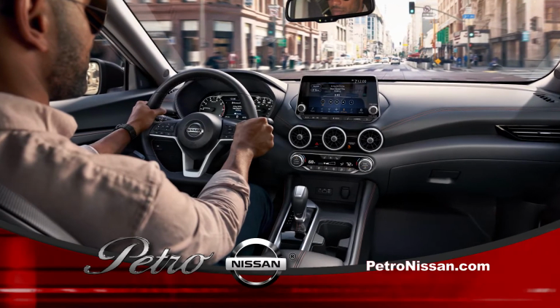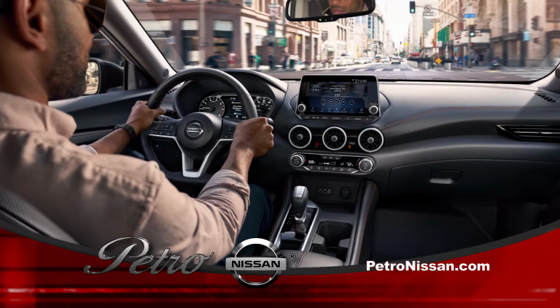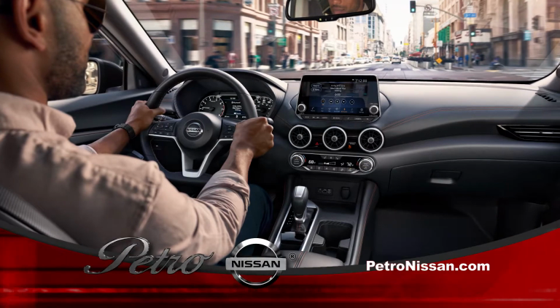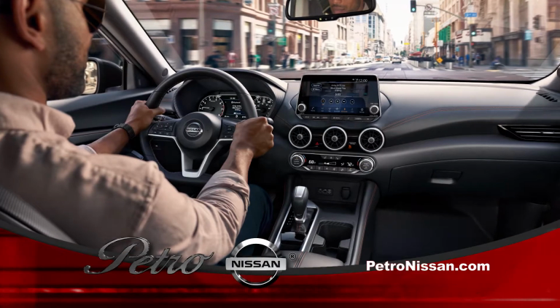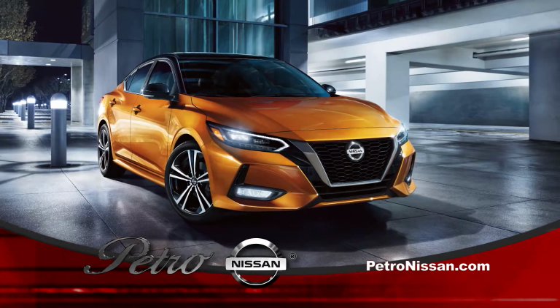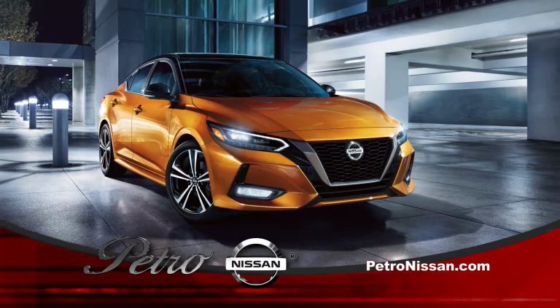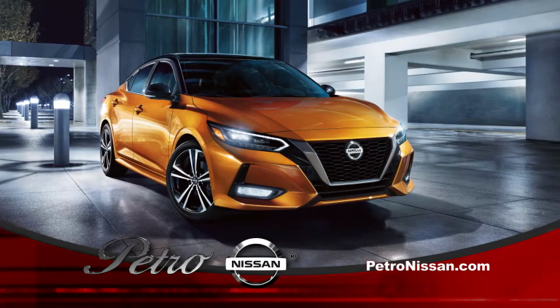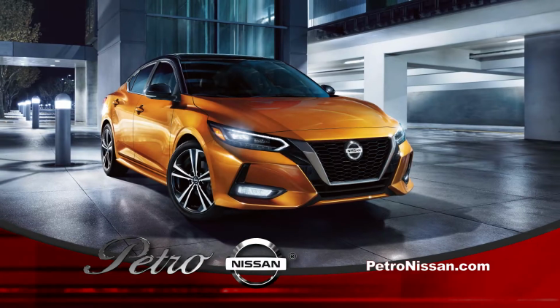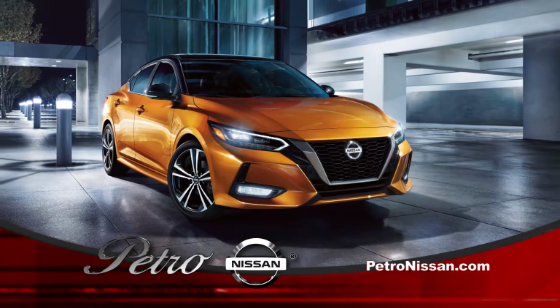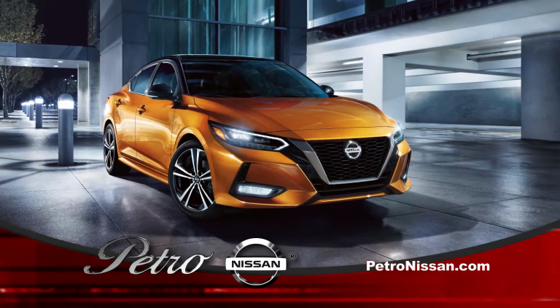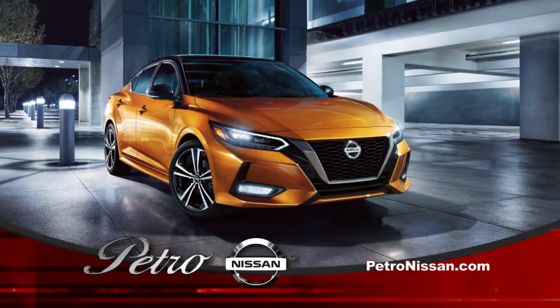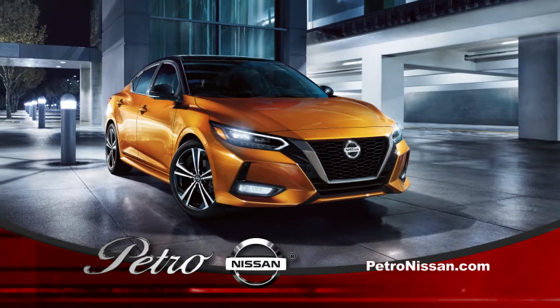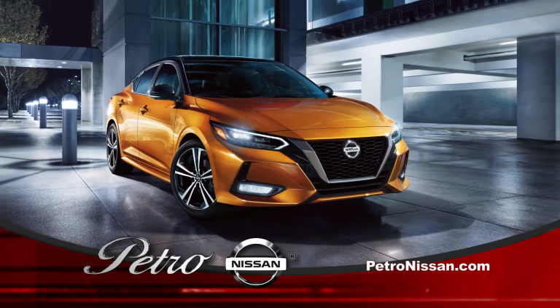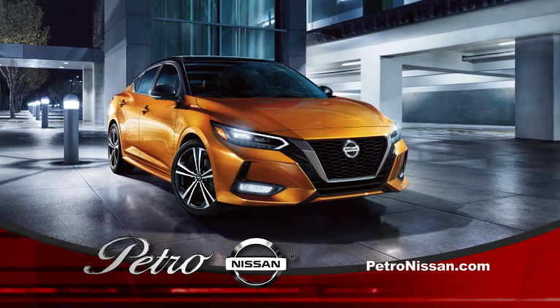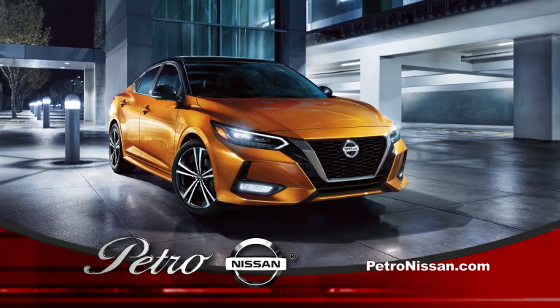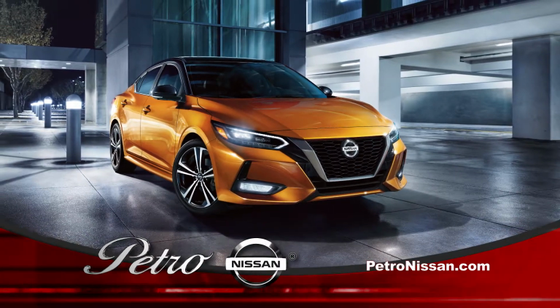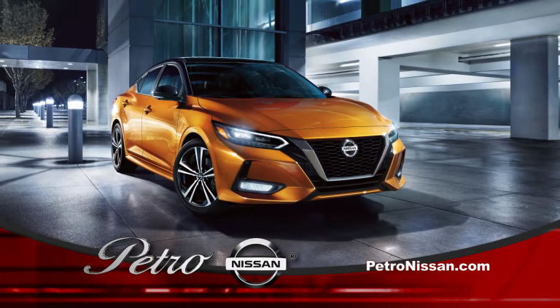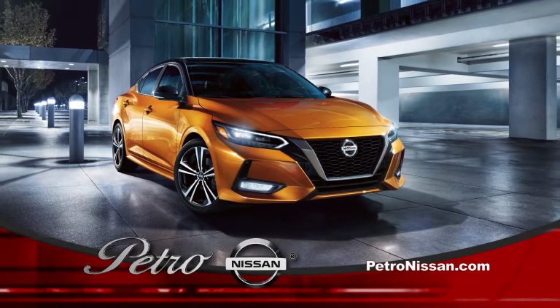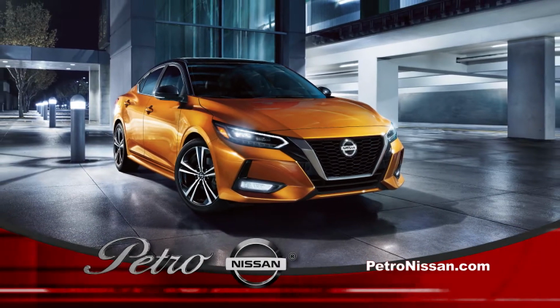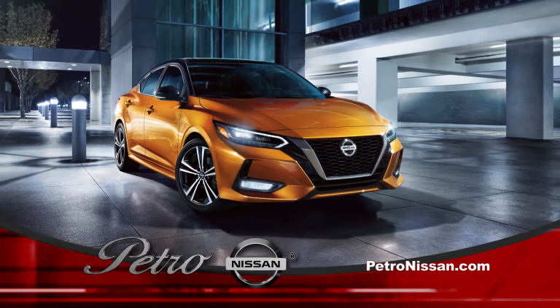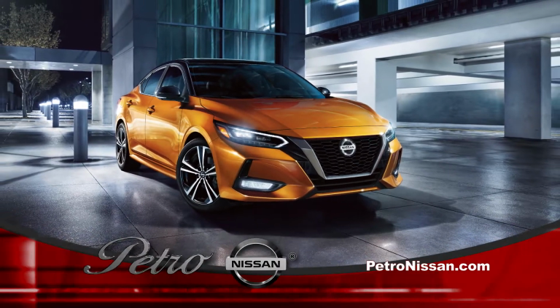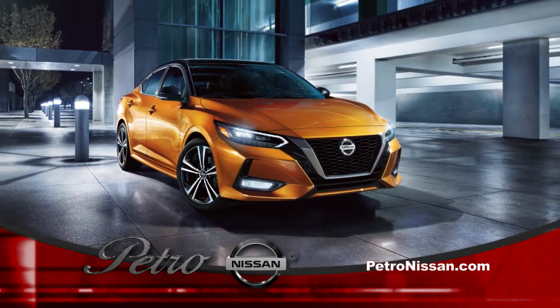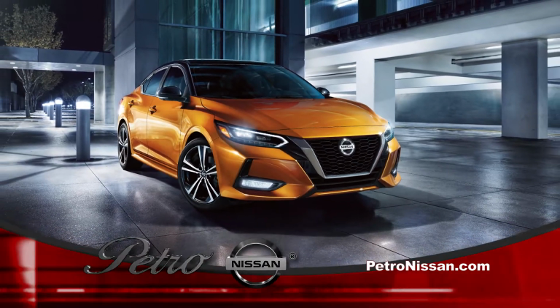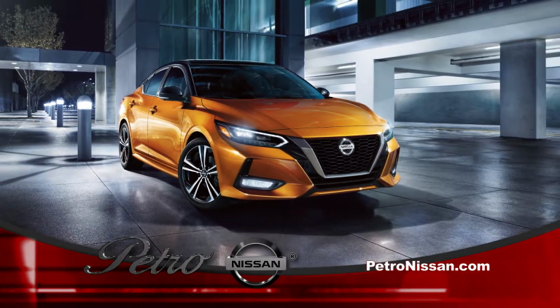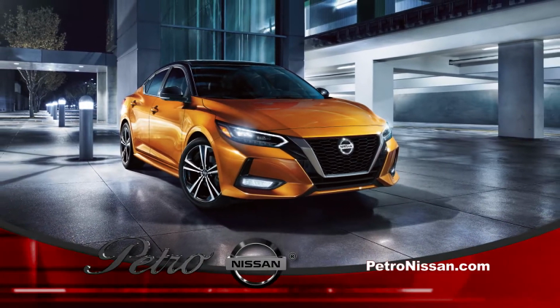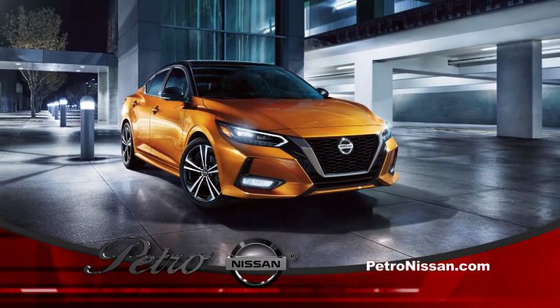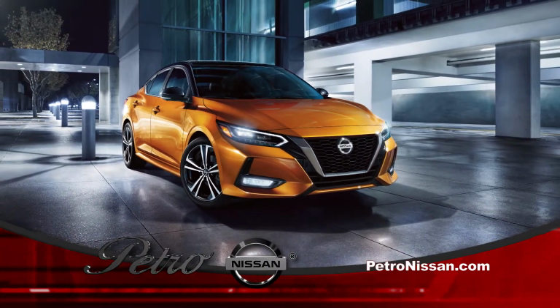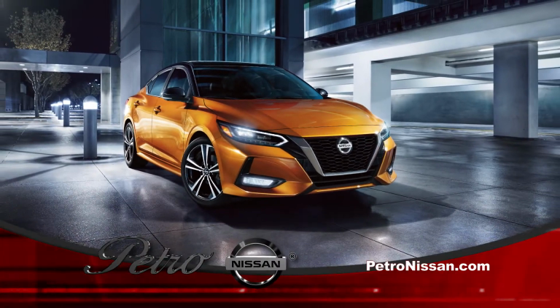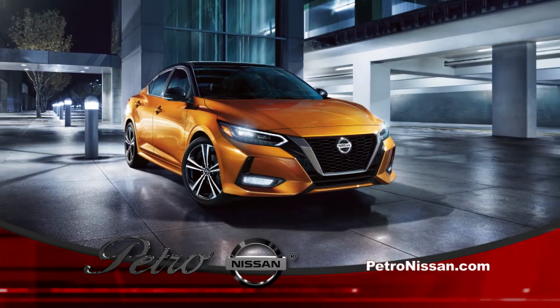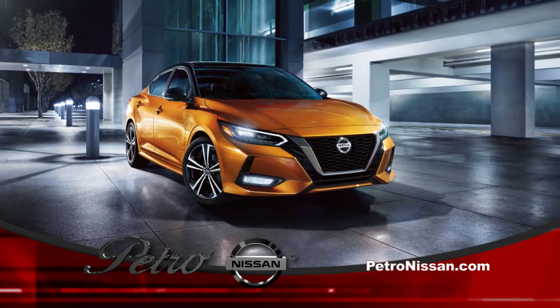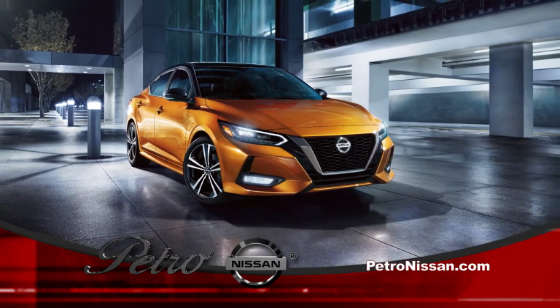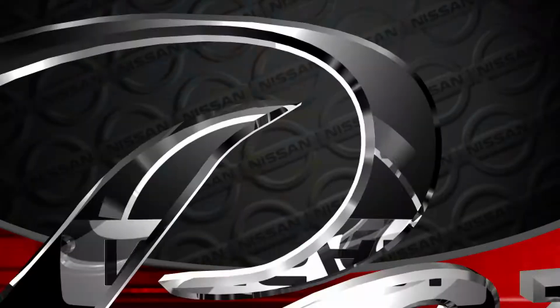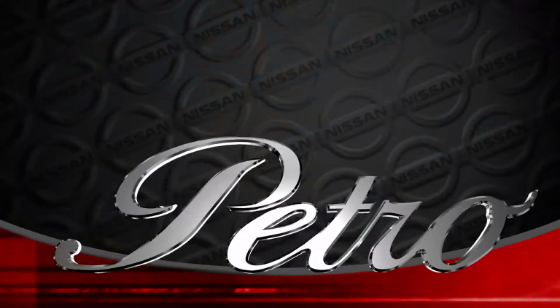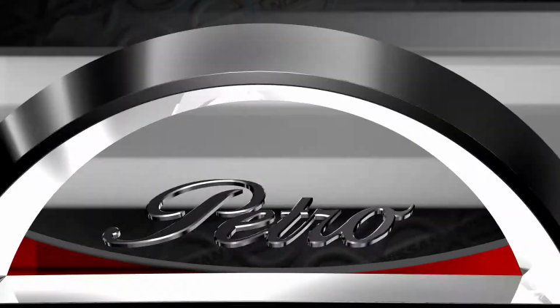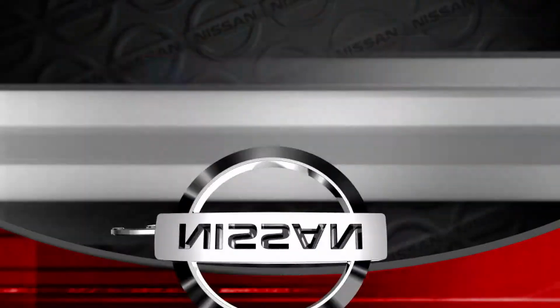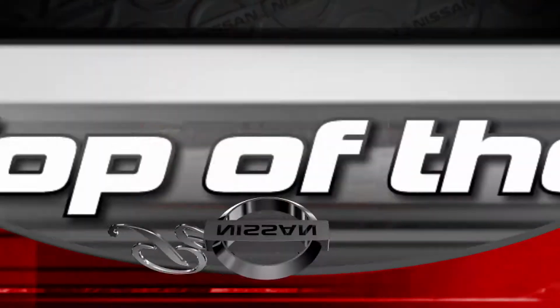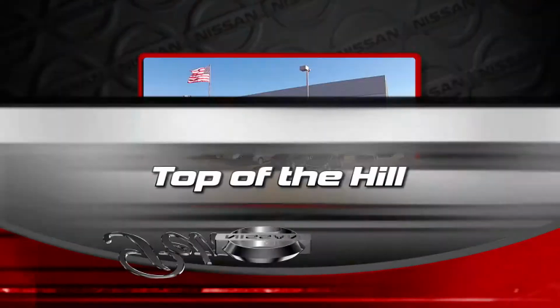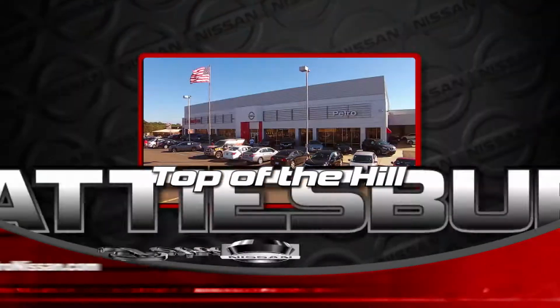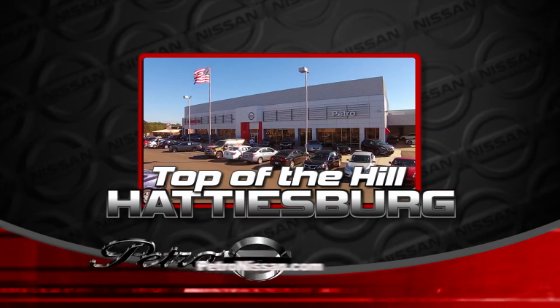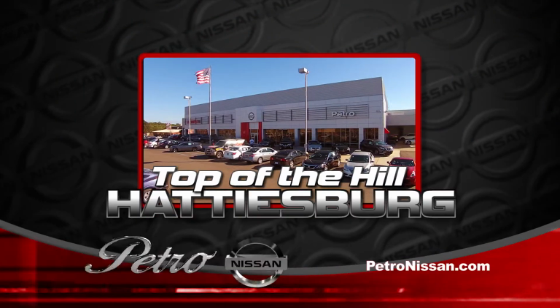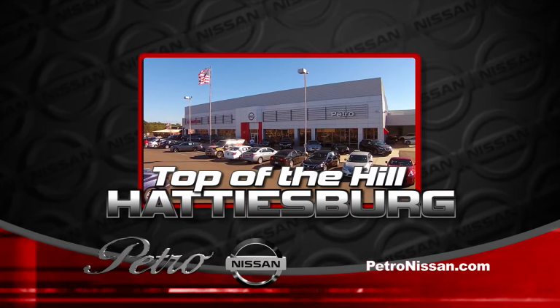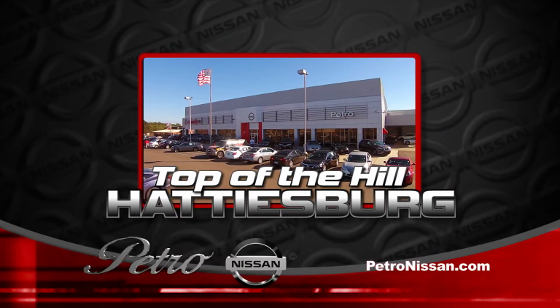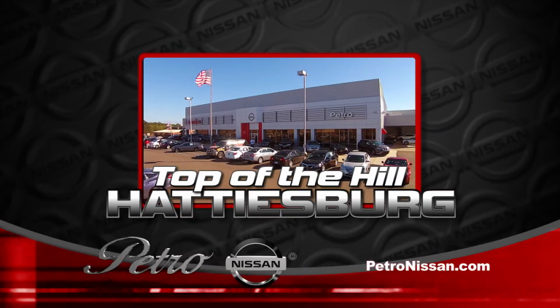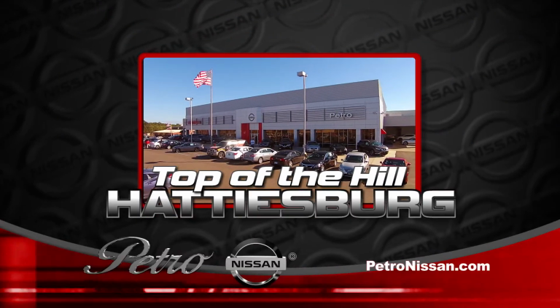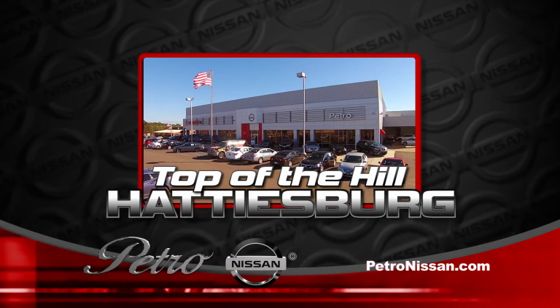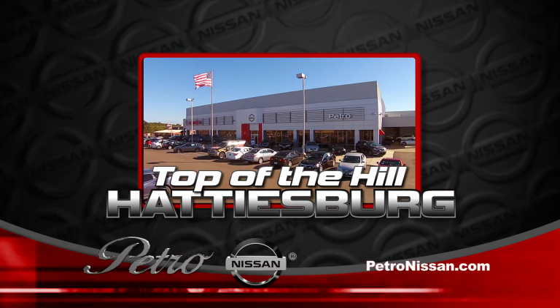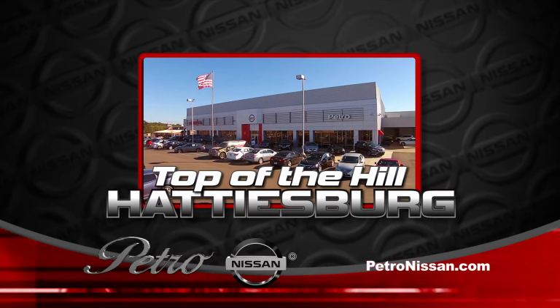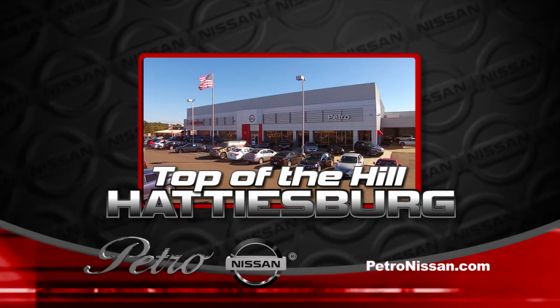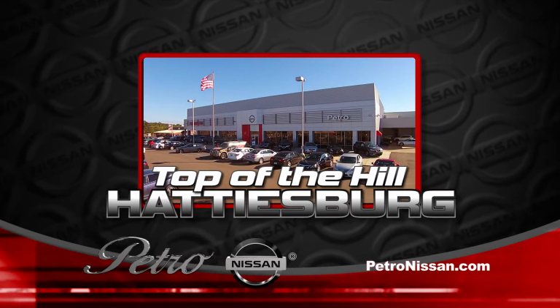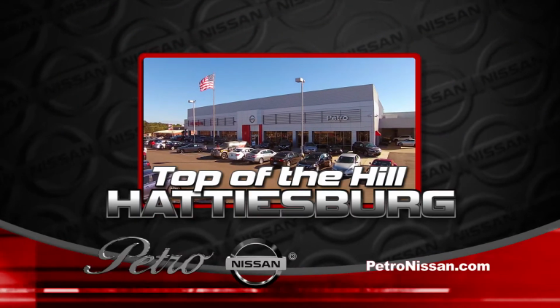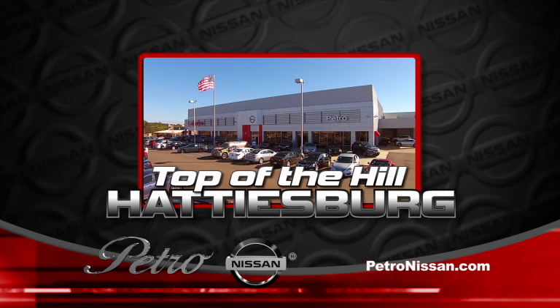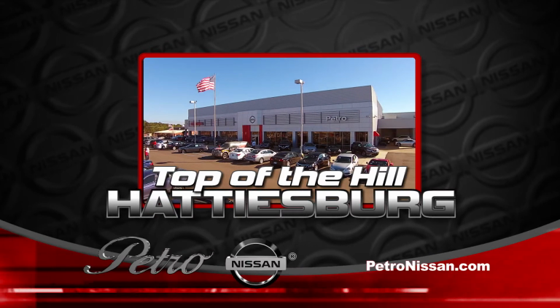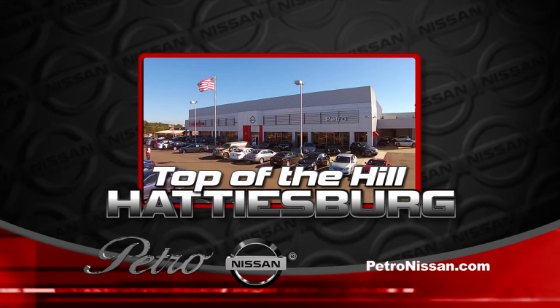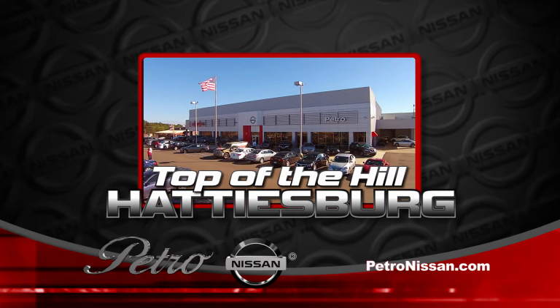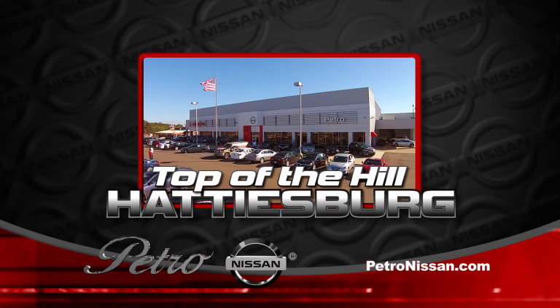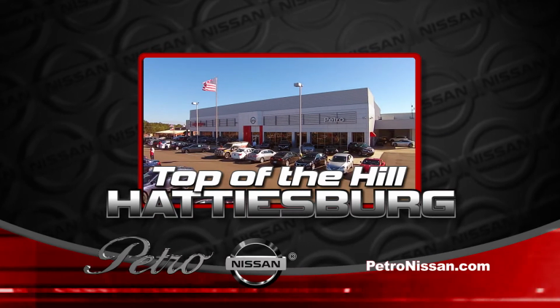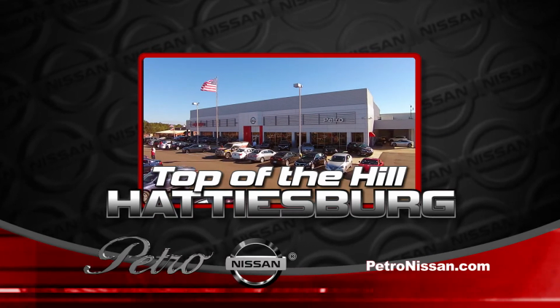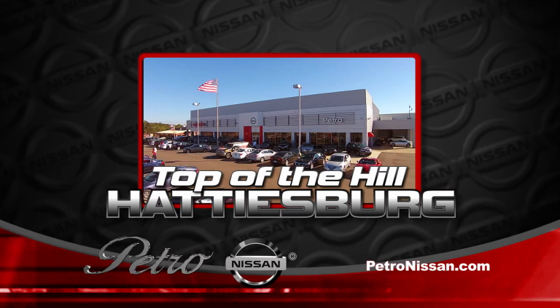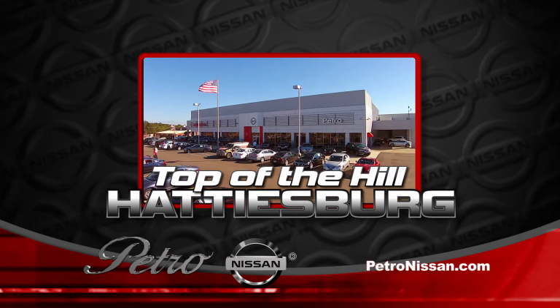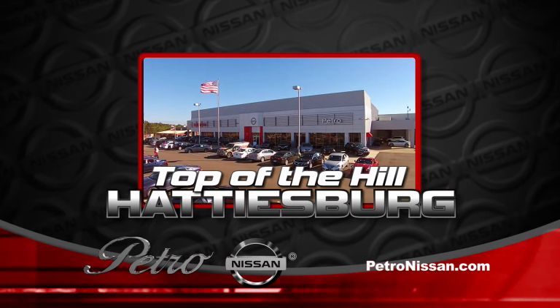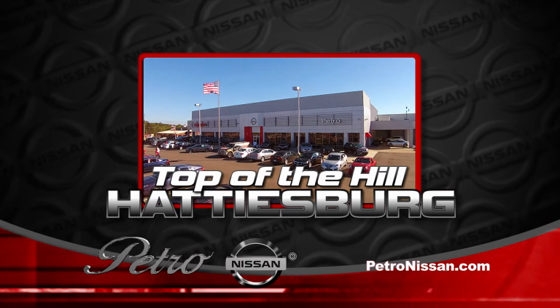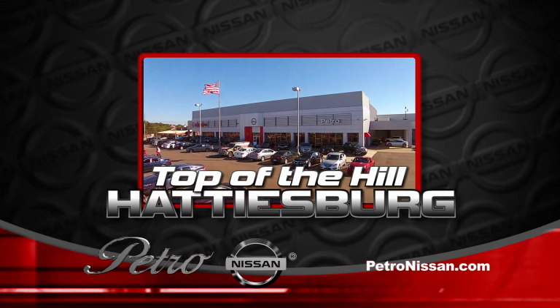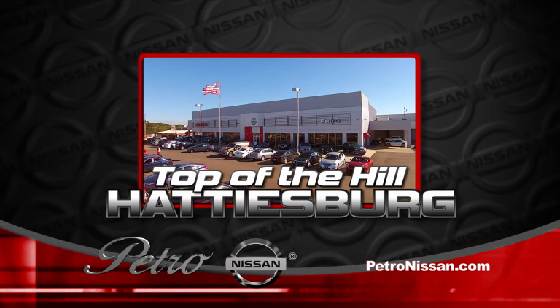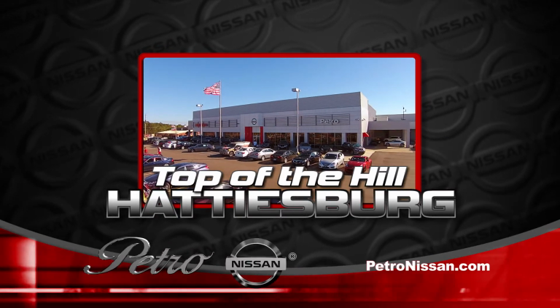And remember, Nissan makes the vehicle, but Petro Nissan makes the difference for you.